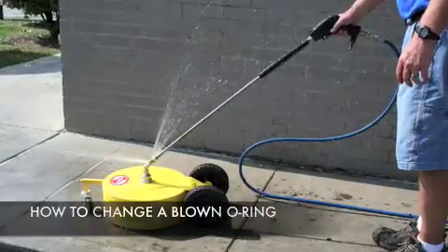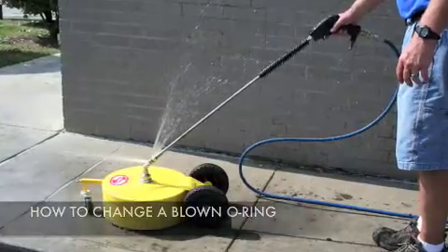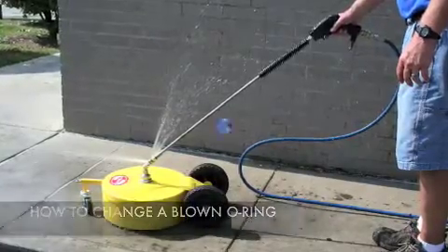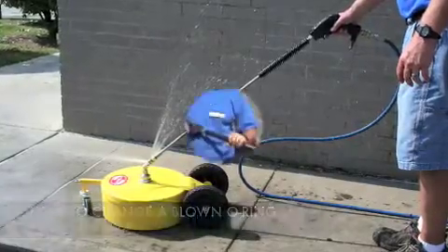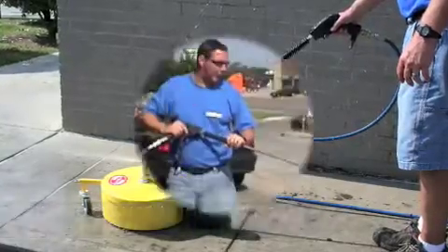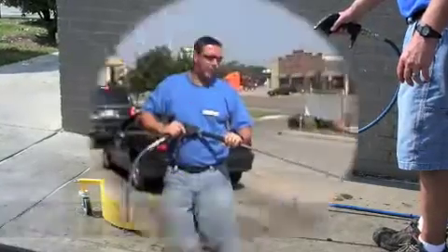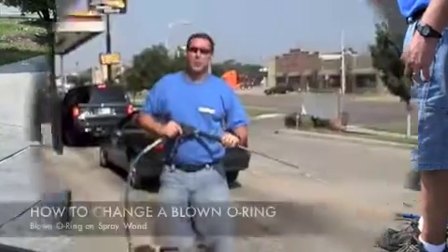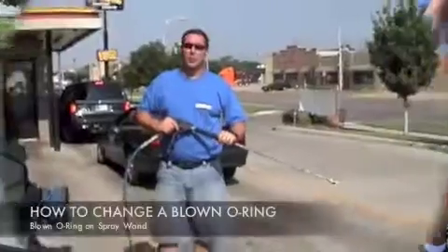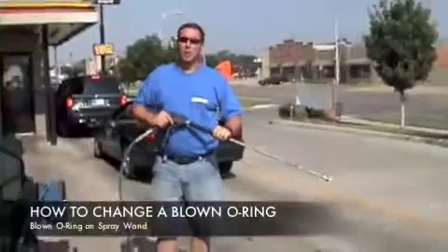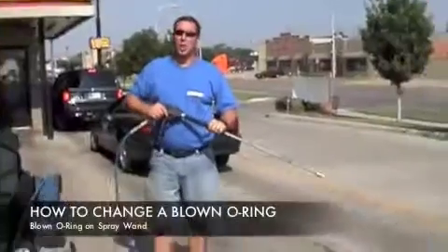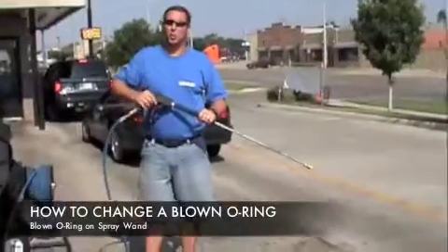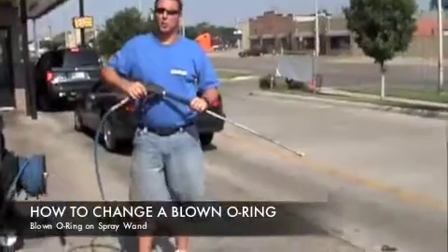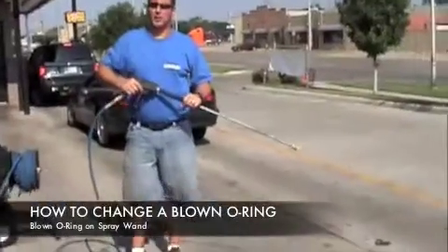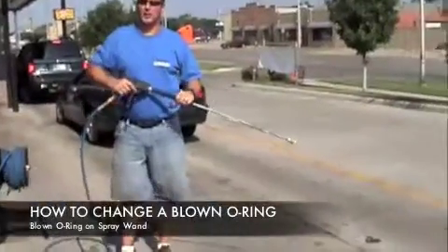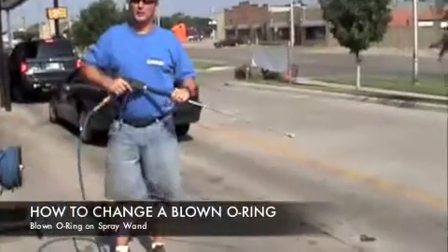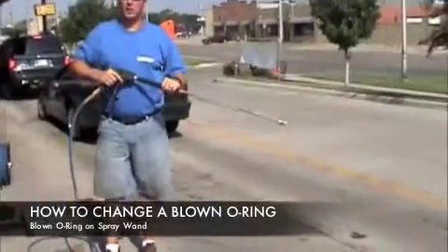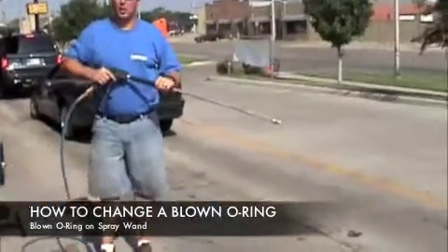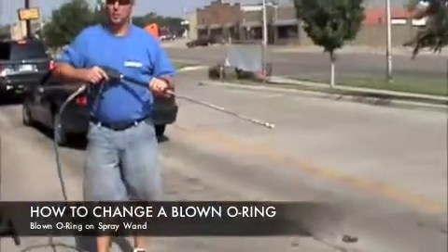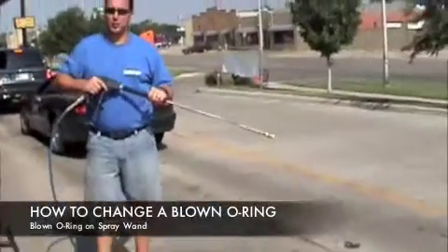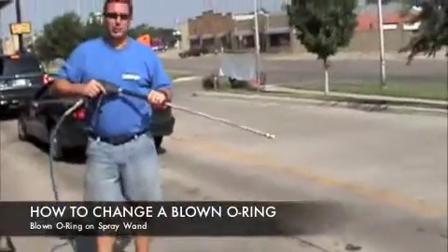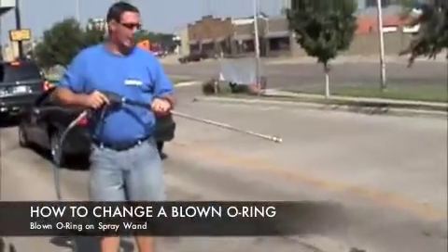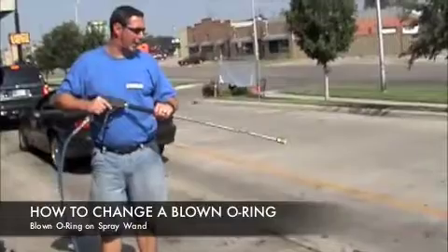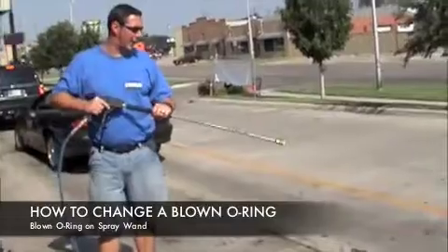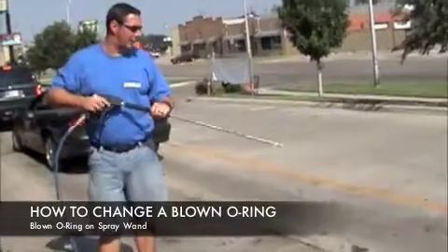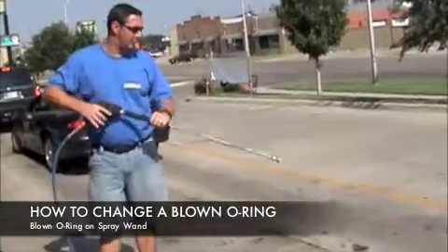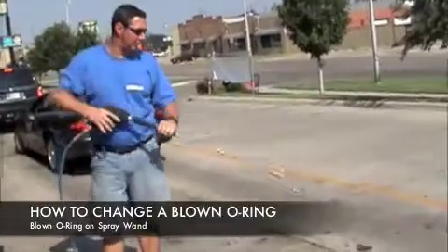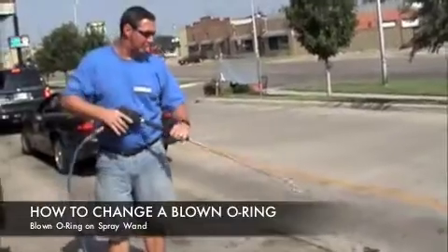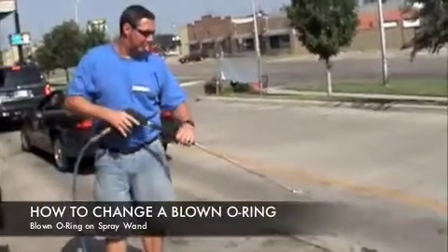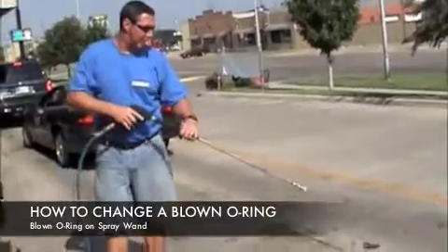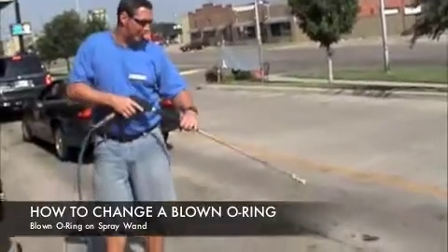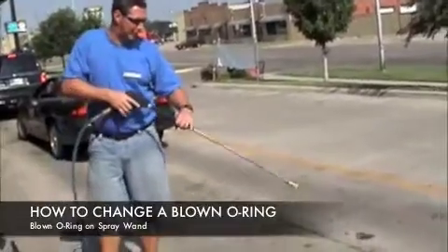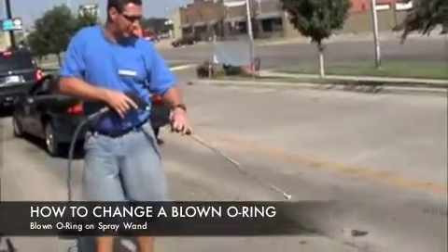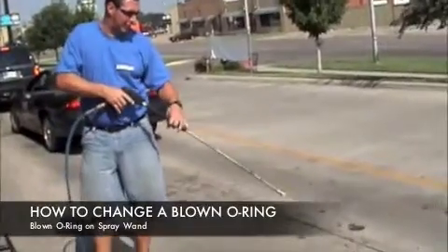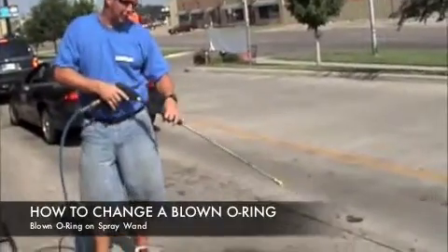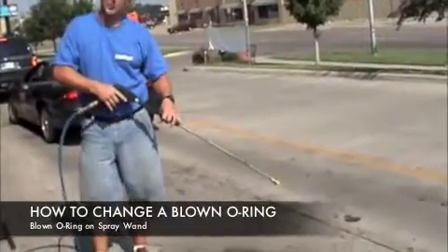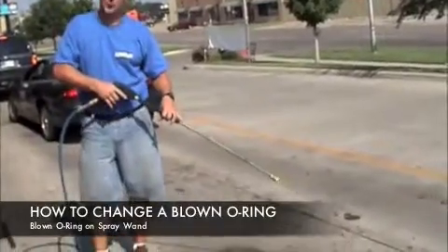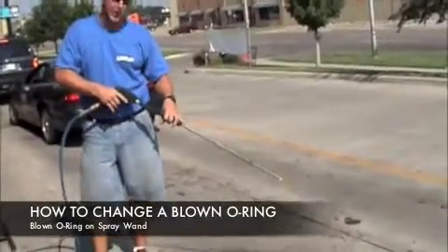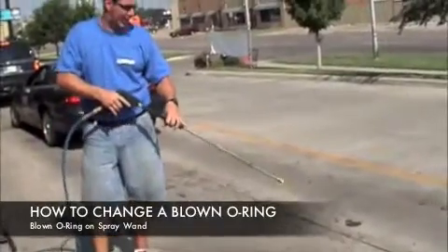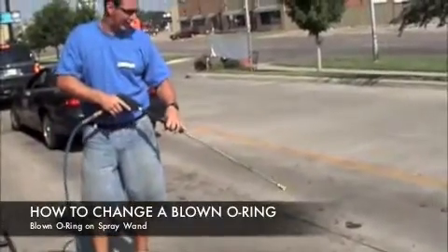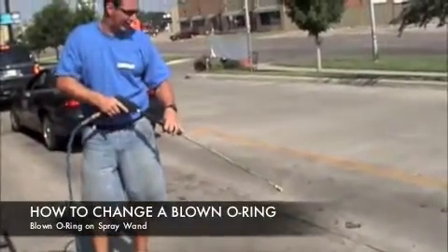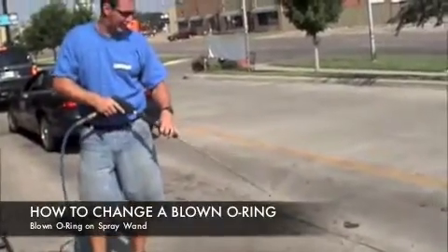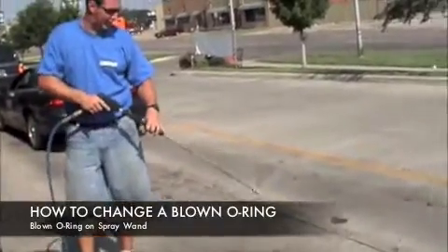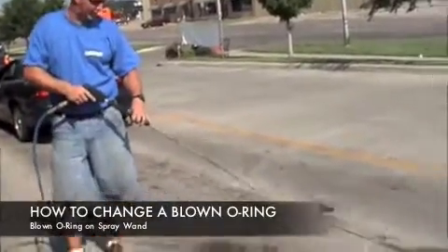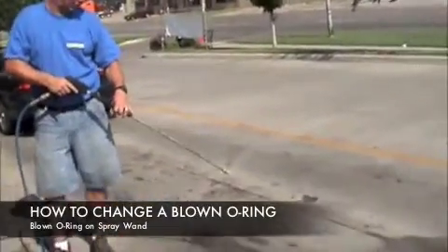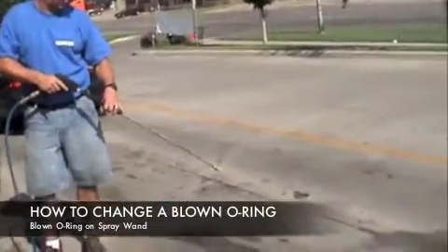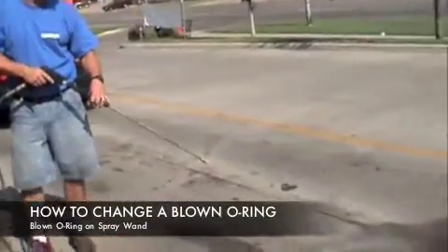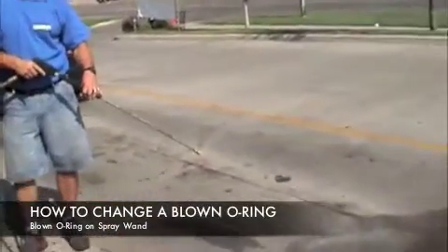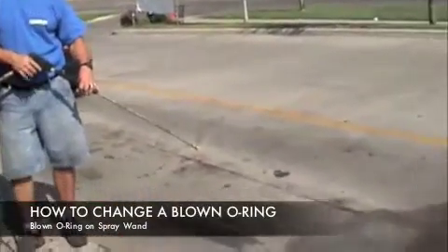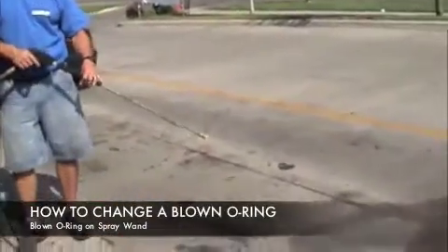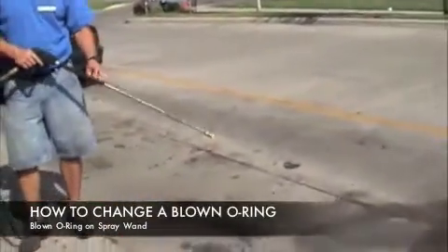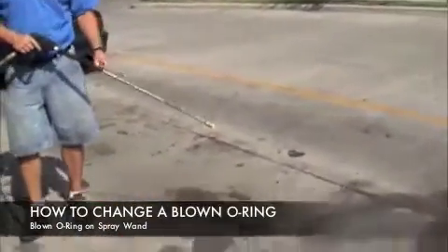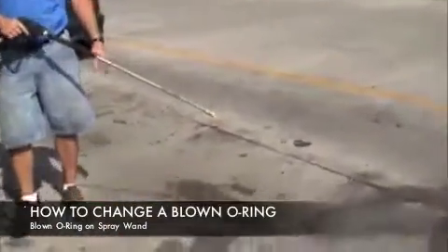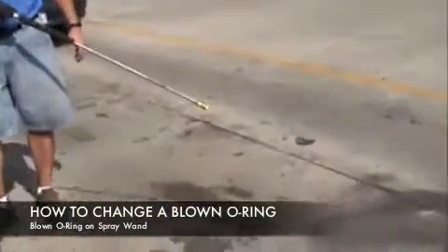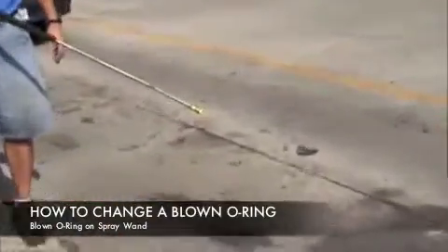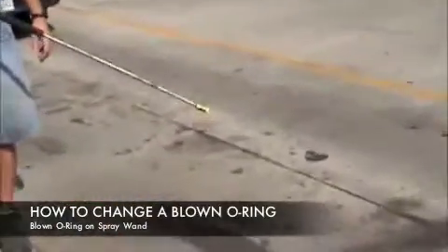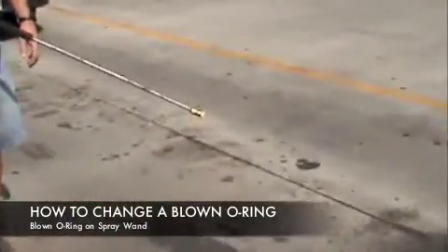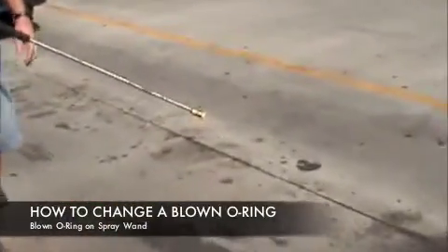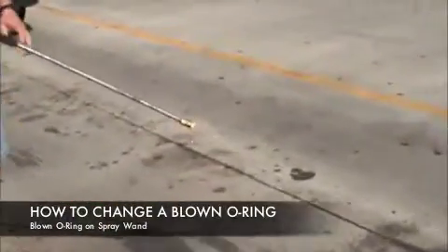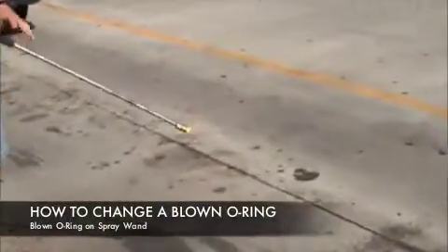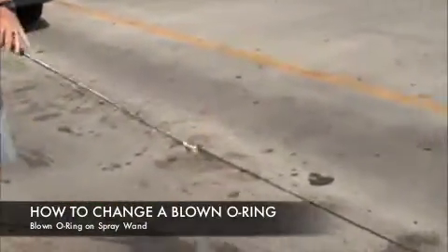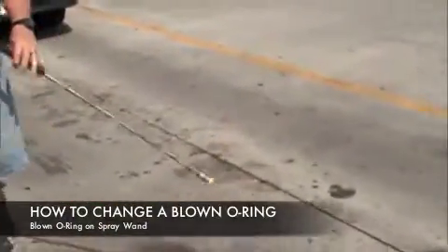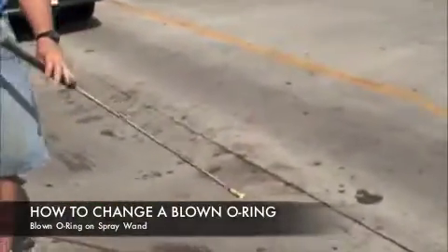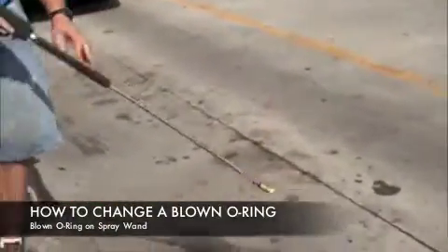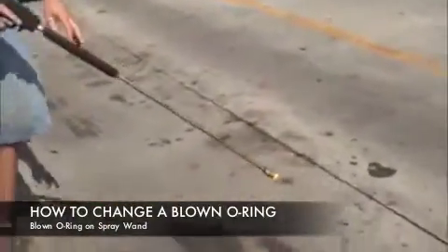If you have a blown O-ring on your gun, basically what you're going to find is this. If that happens, that is no good.